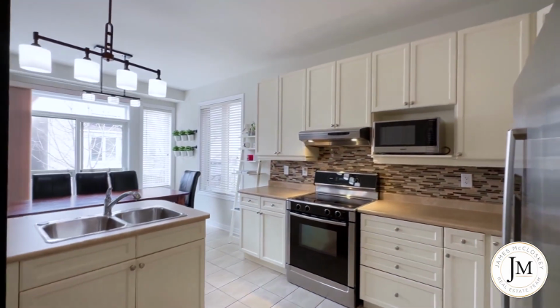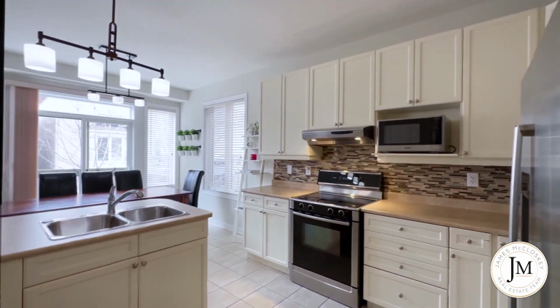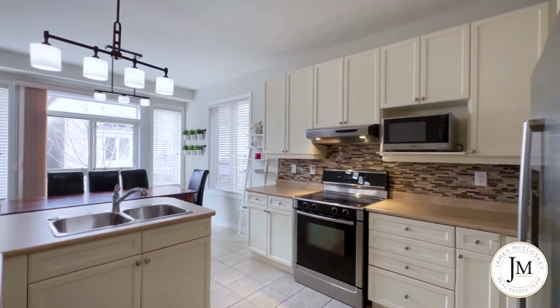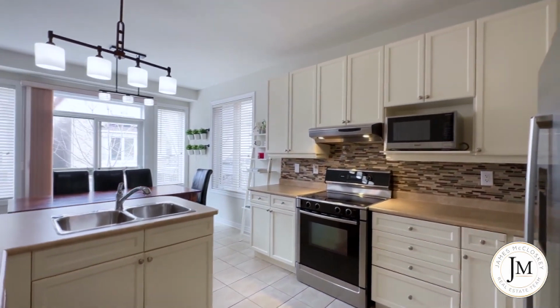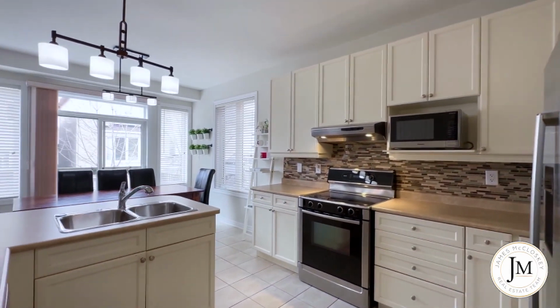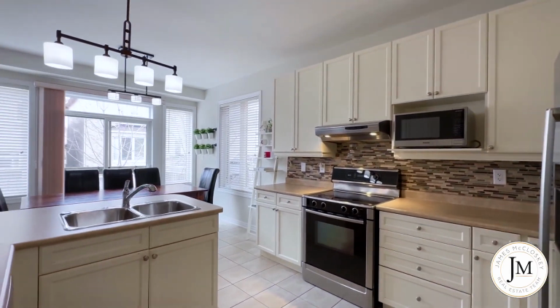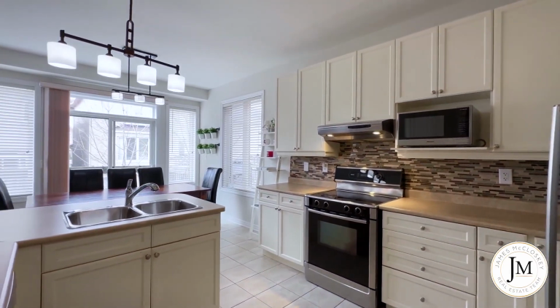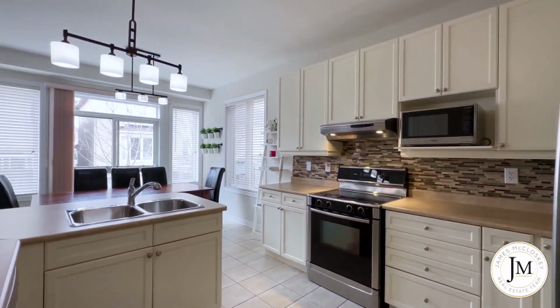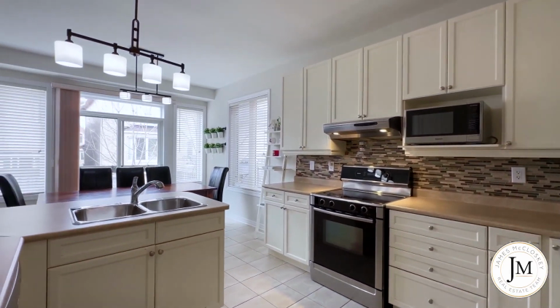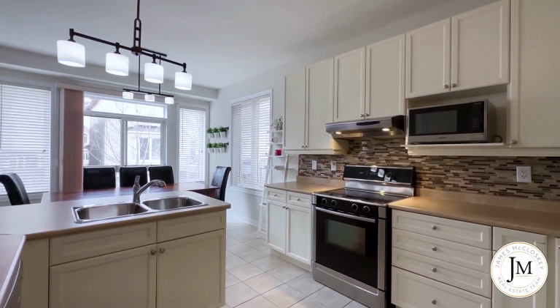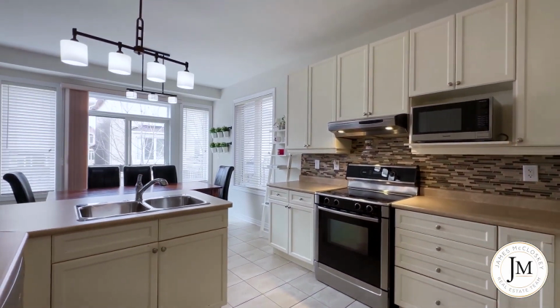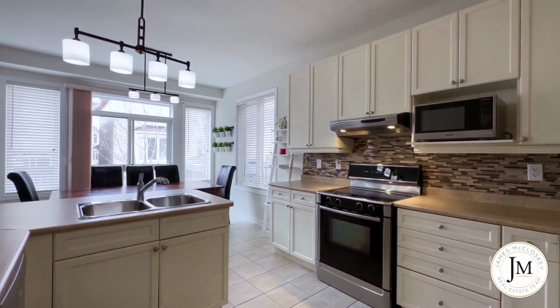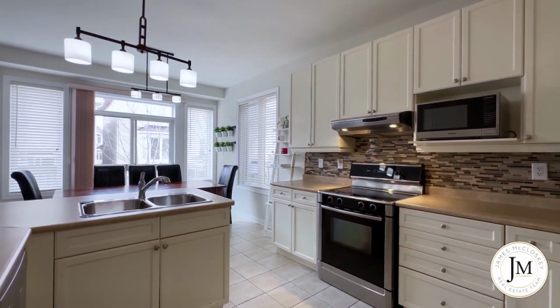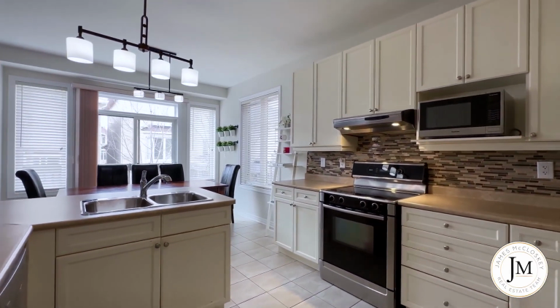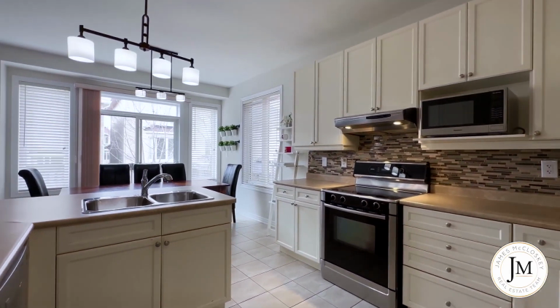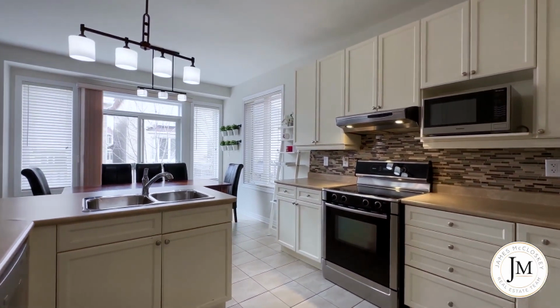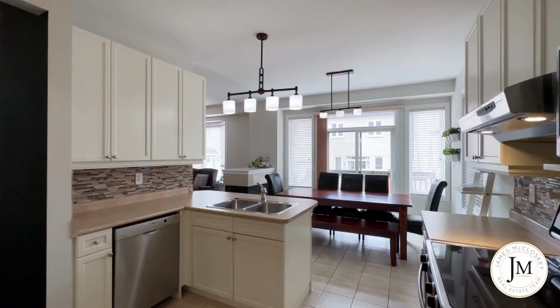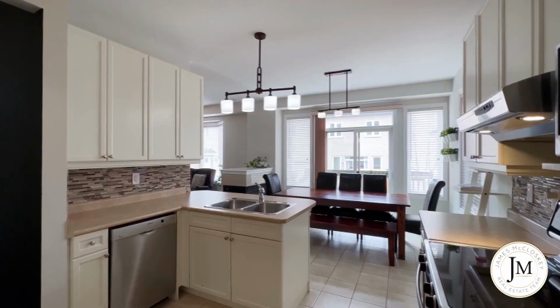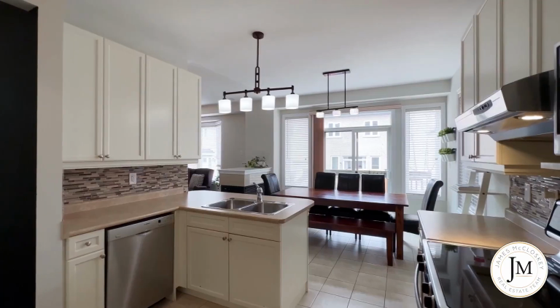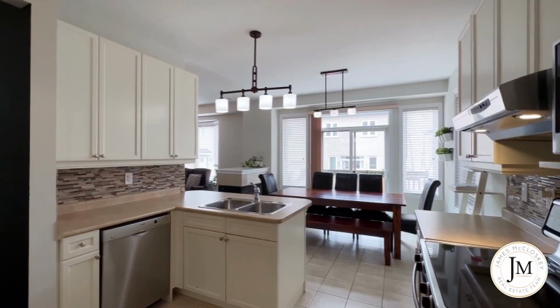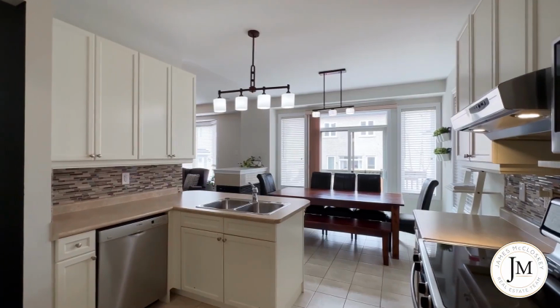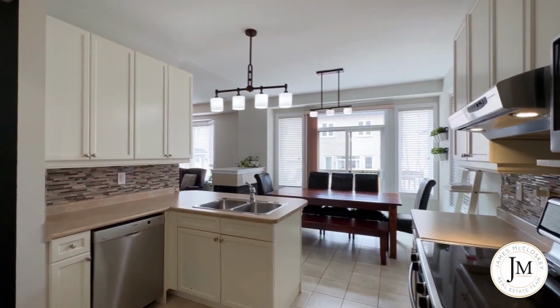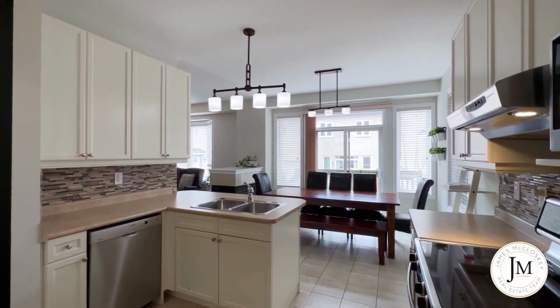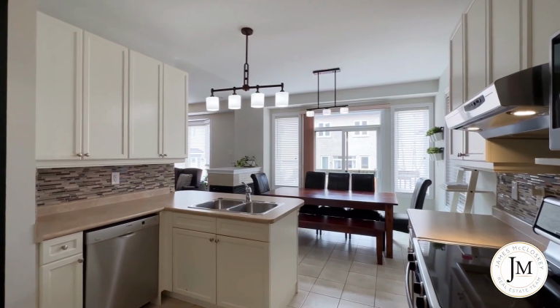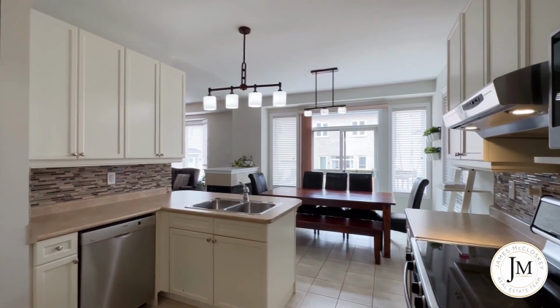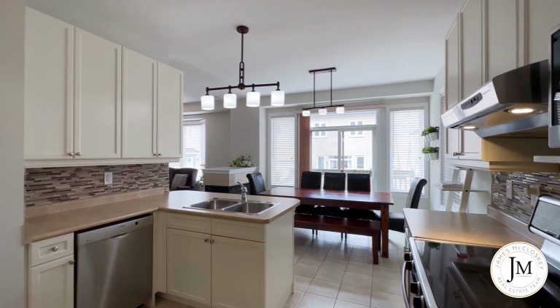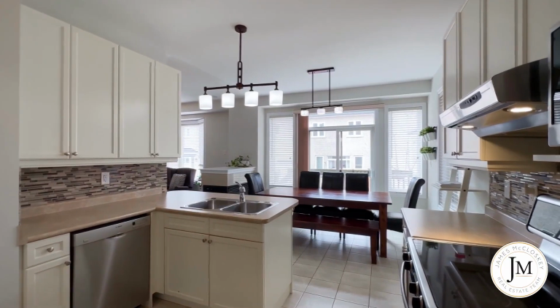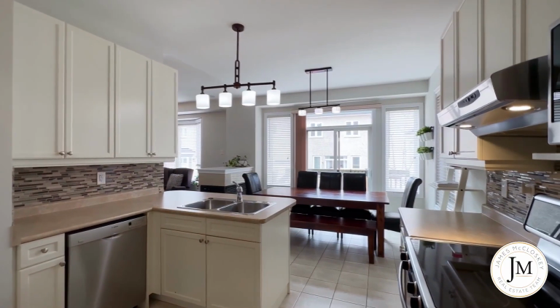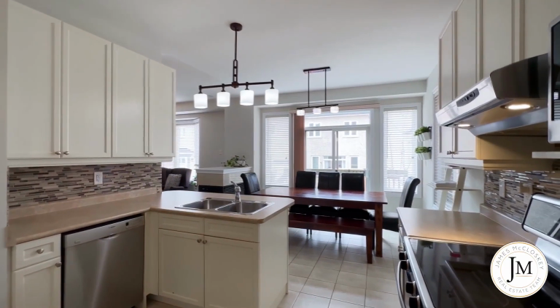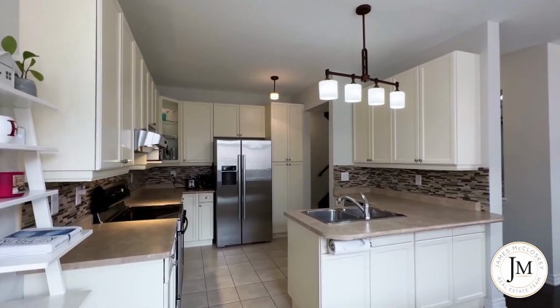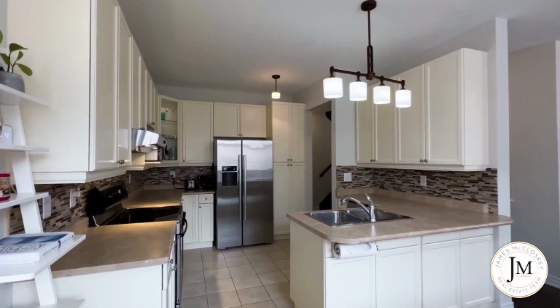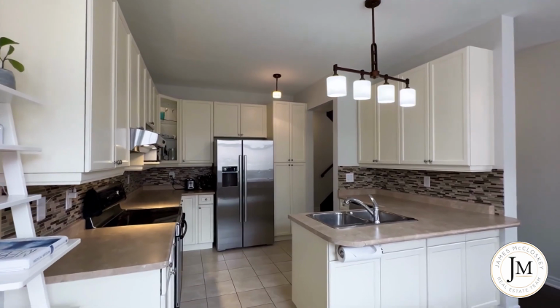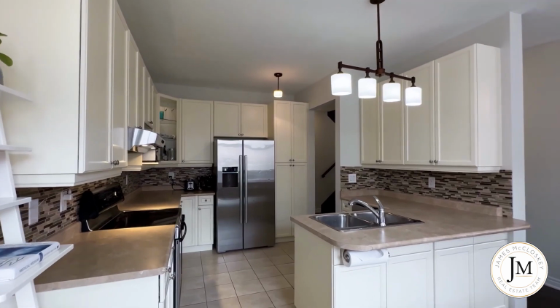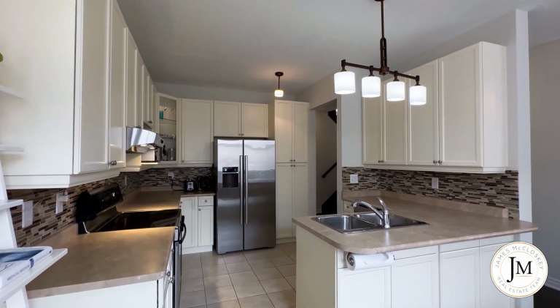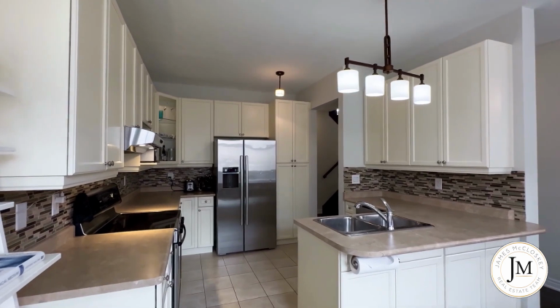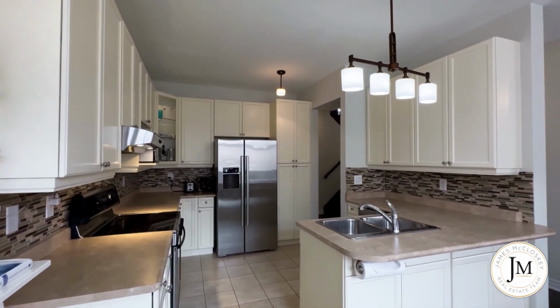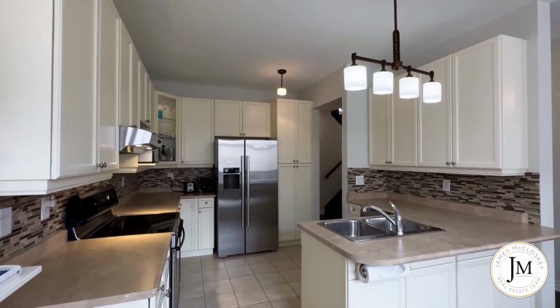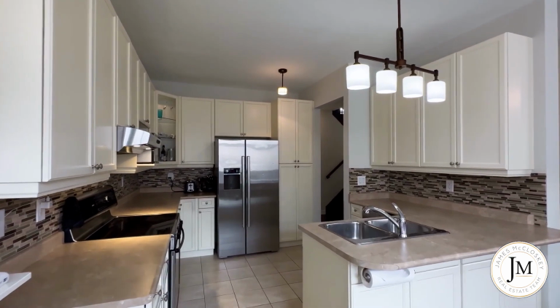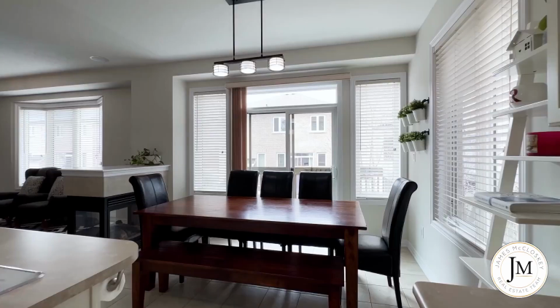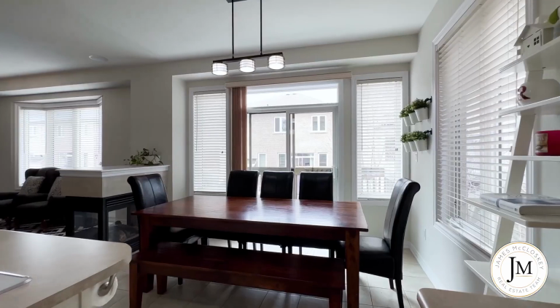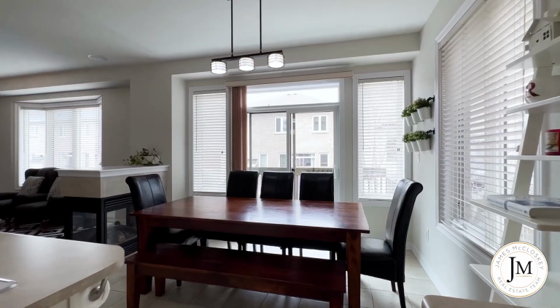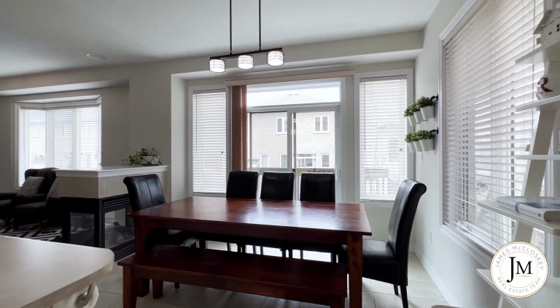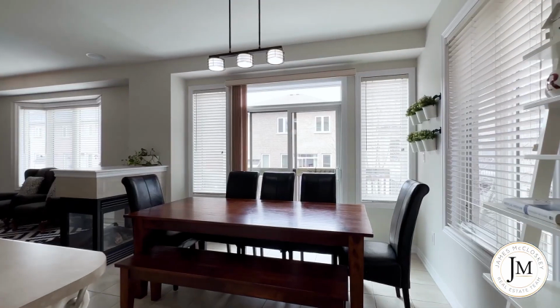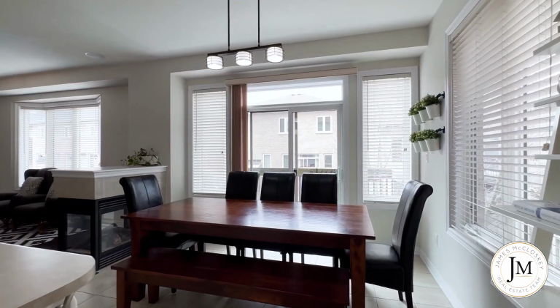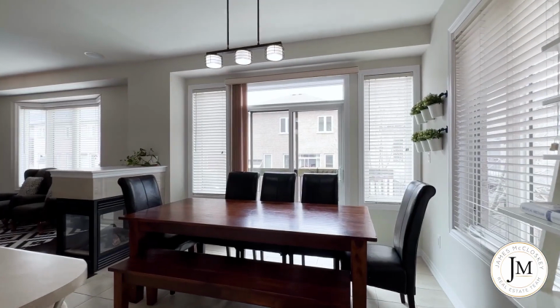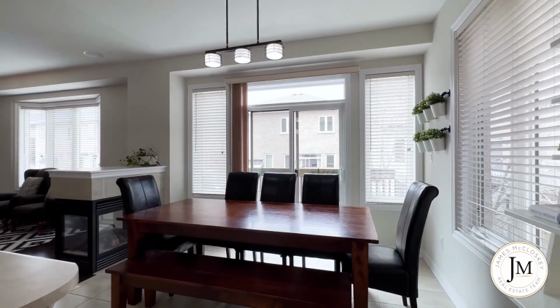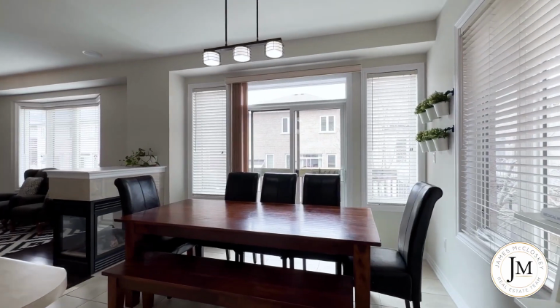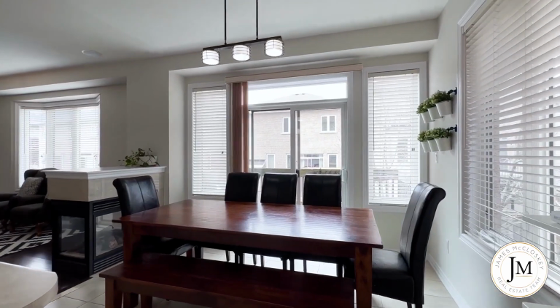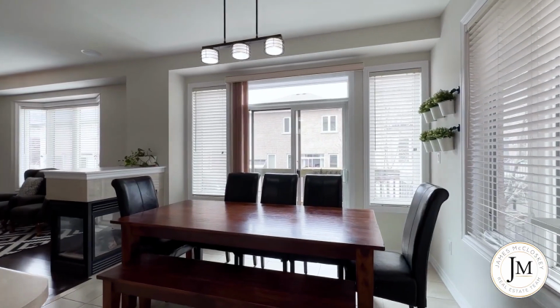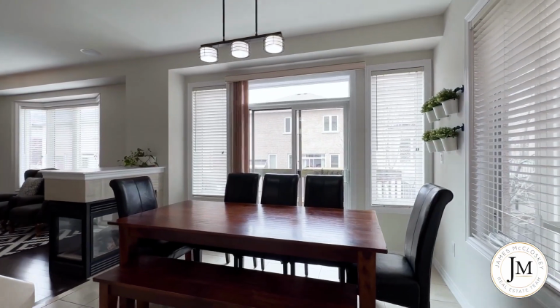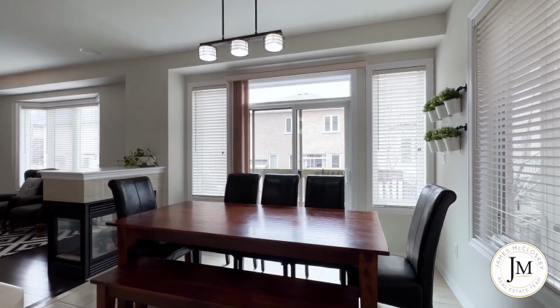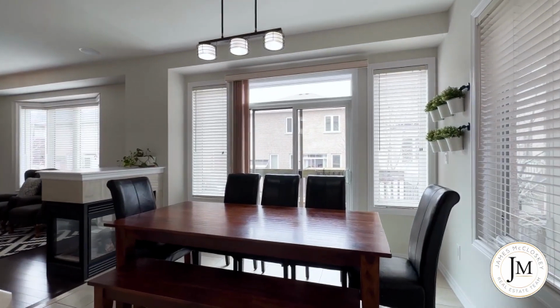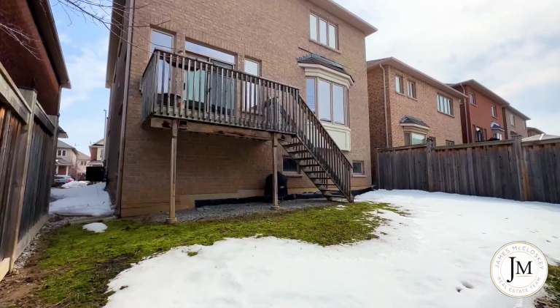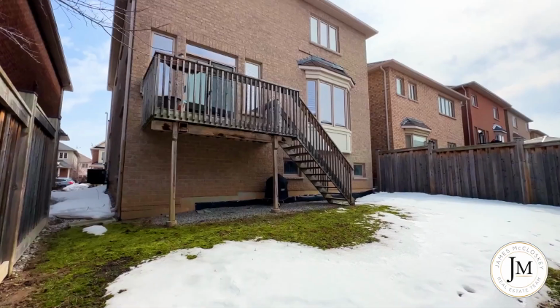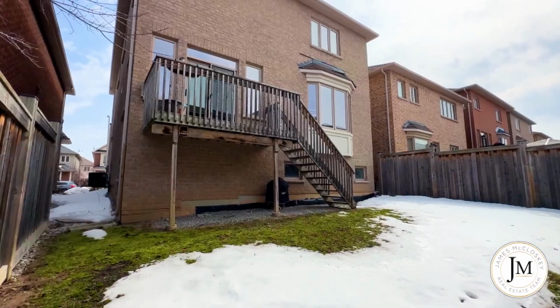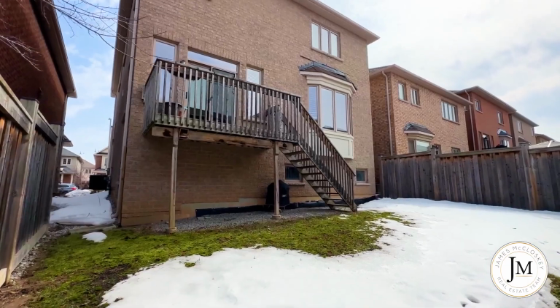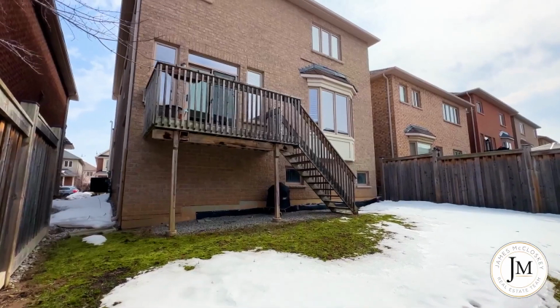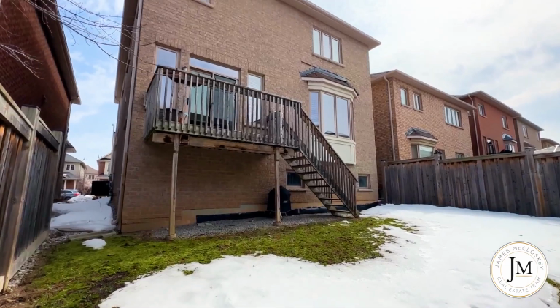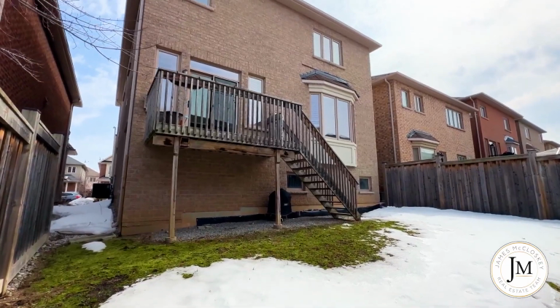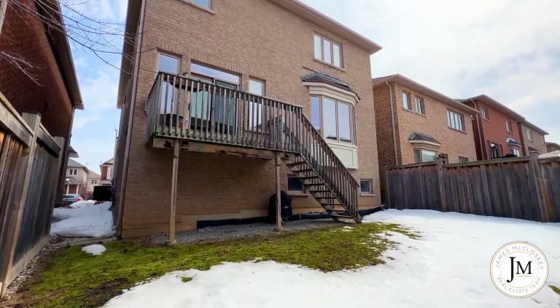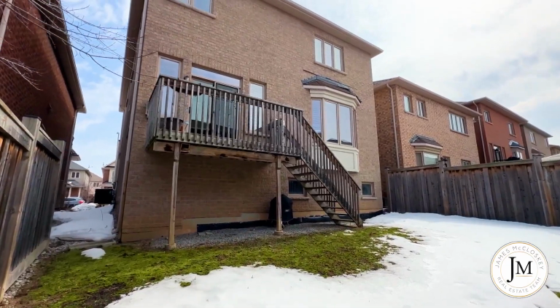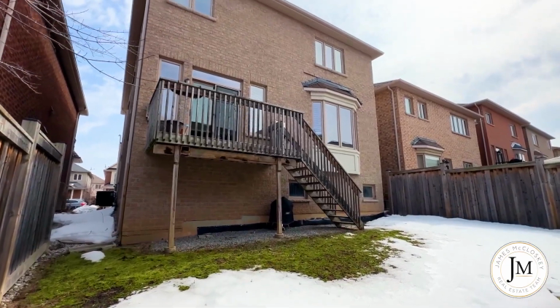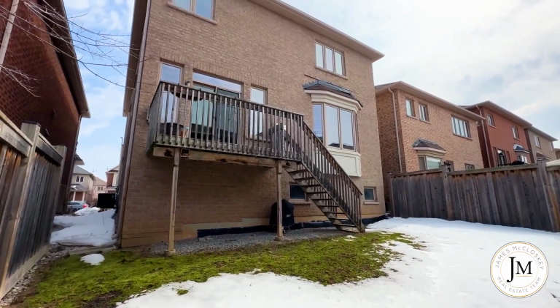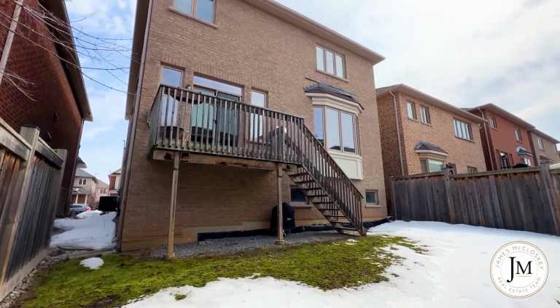The kitchen features stainless steel appliances, ceramic floors, backsplash, and has a large eat-in area with walk-out to balcony and backyard.